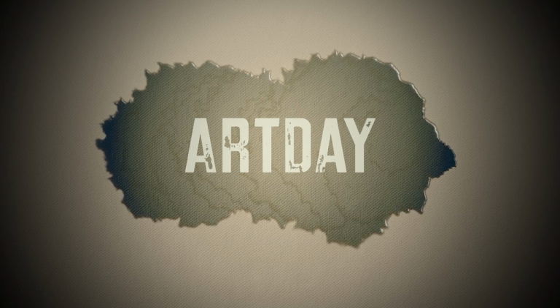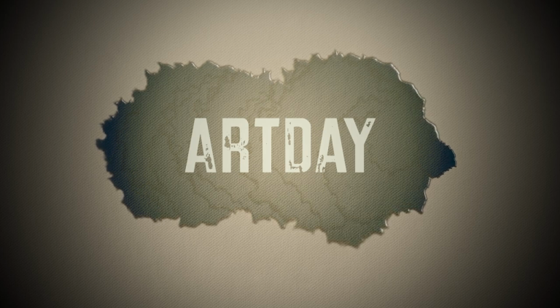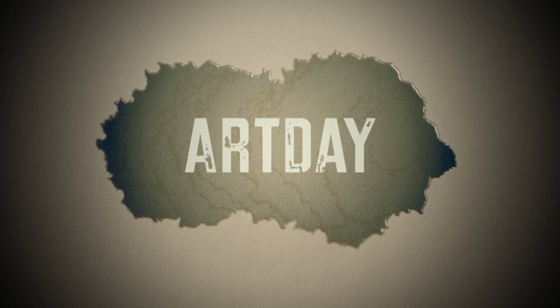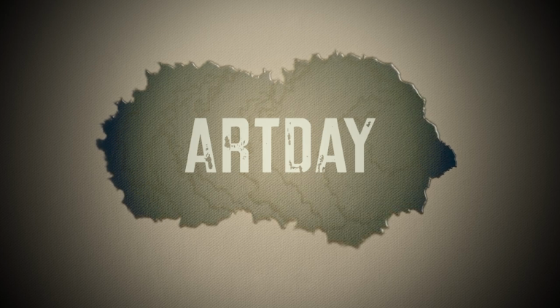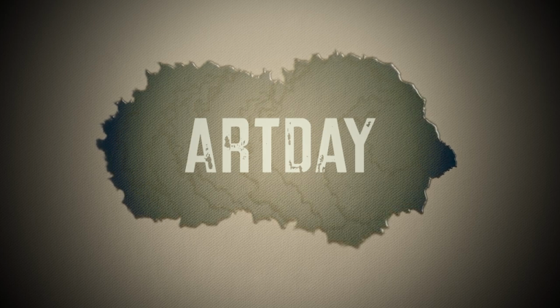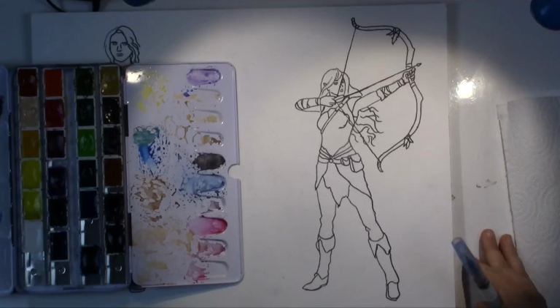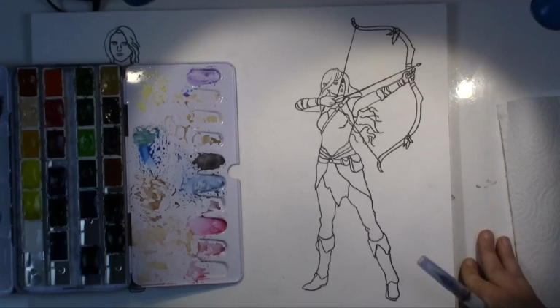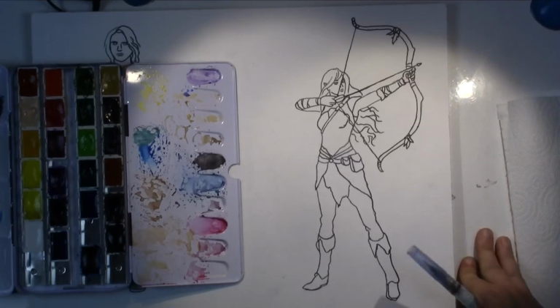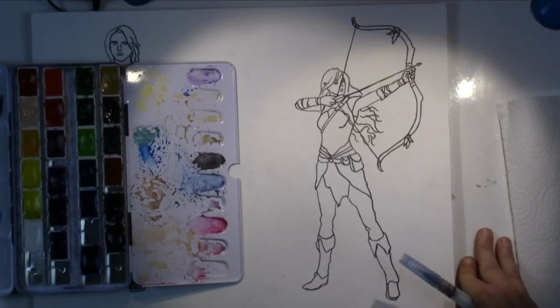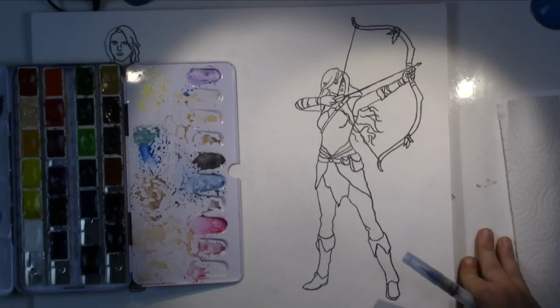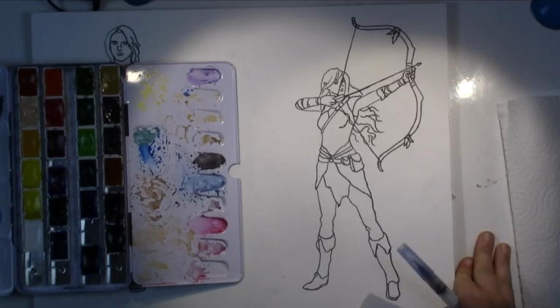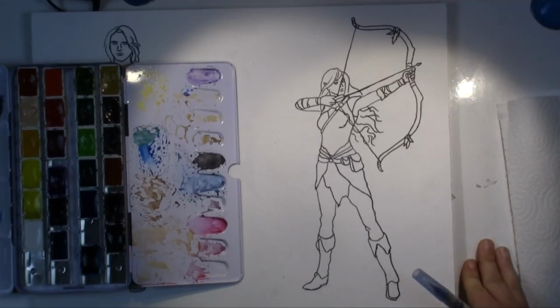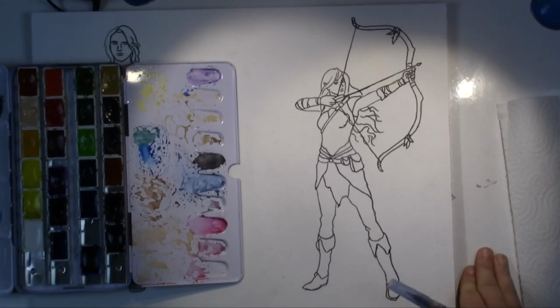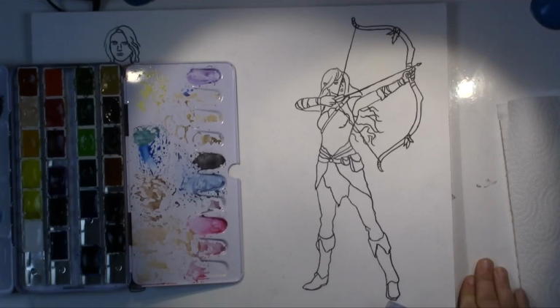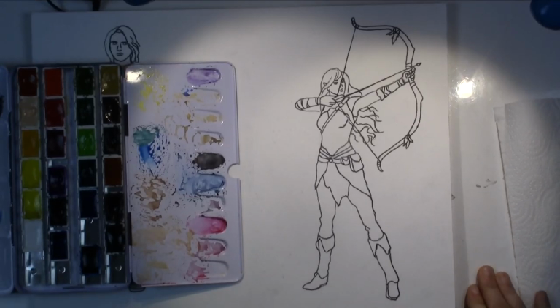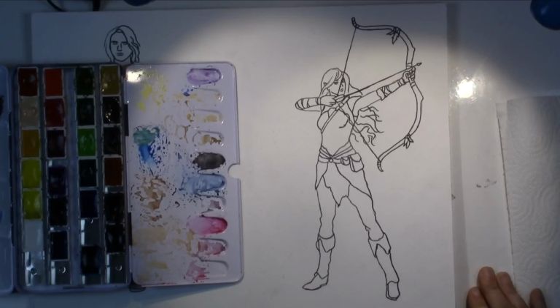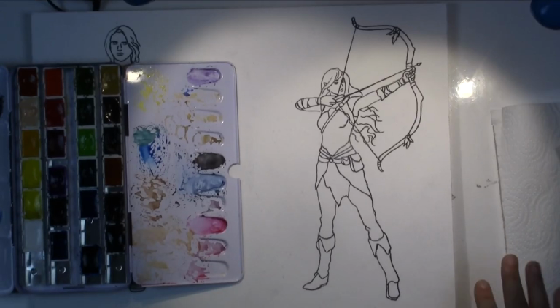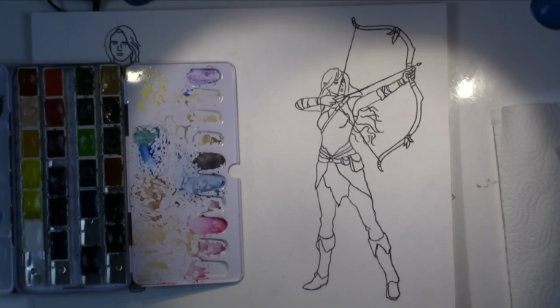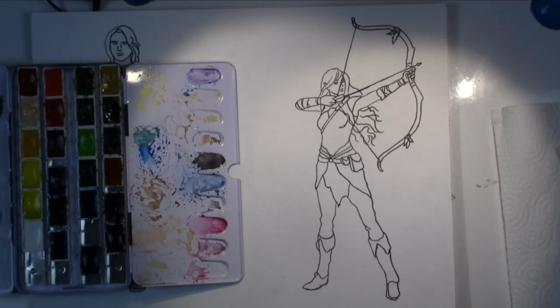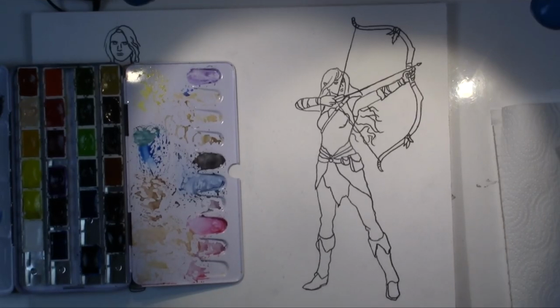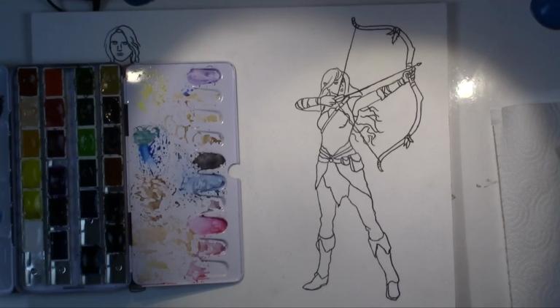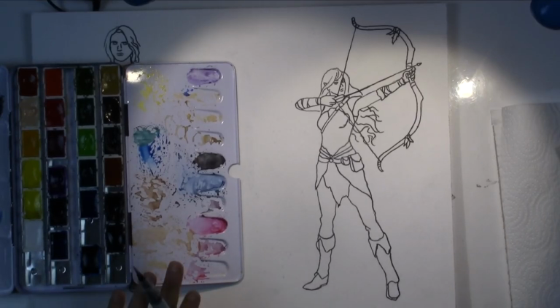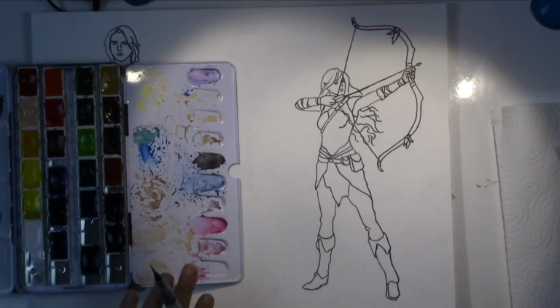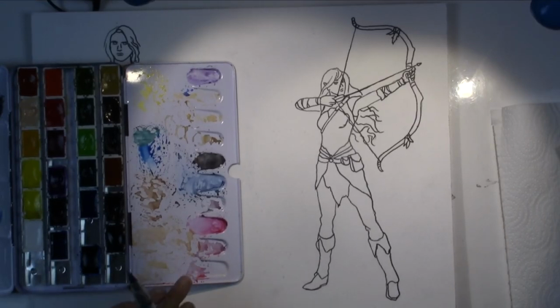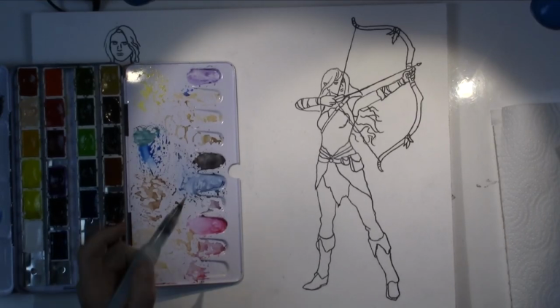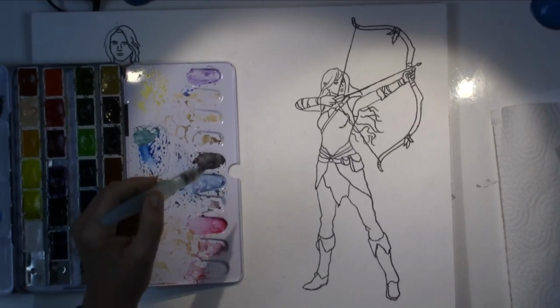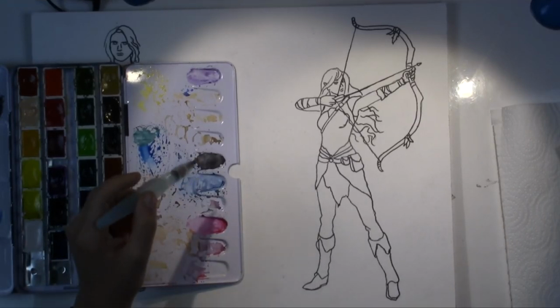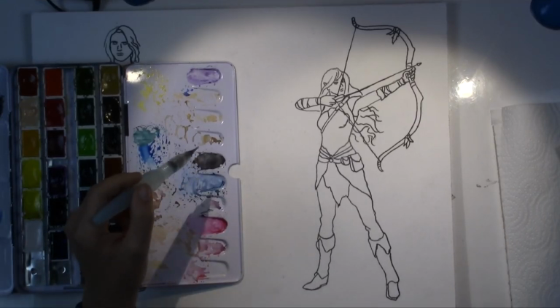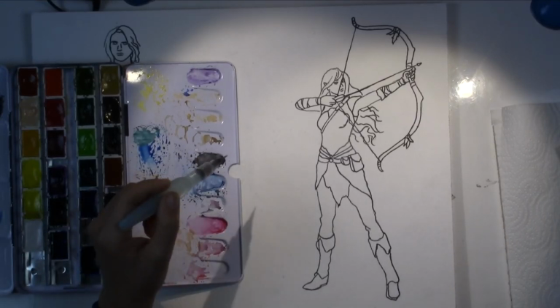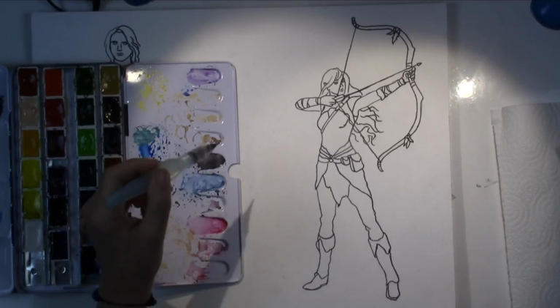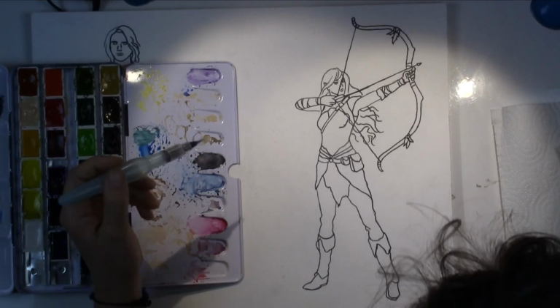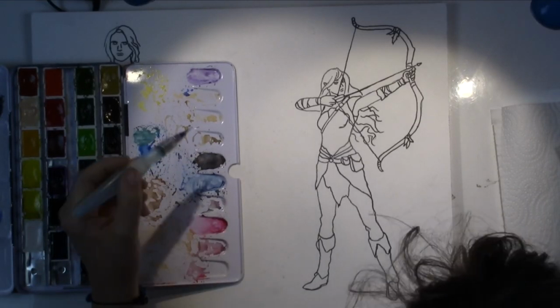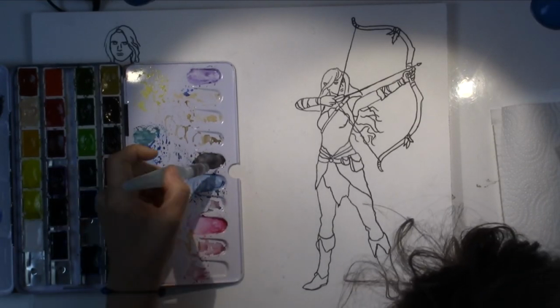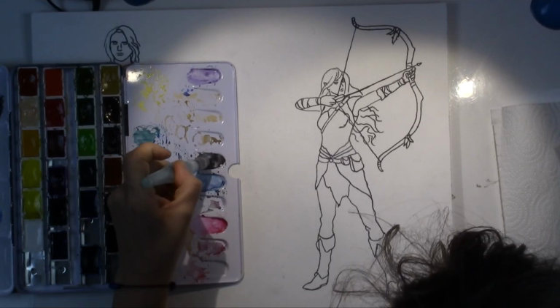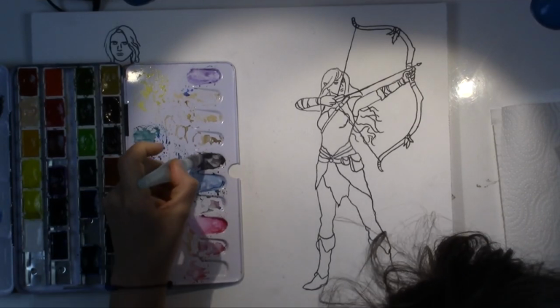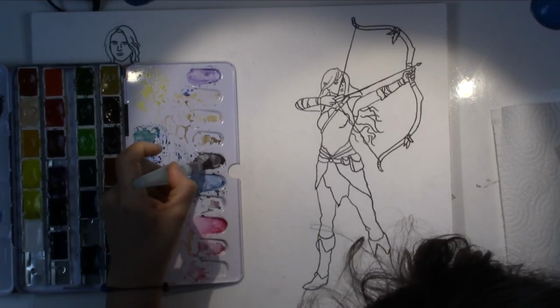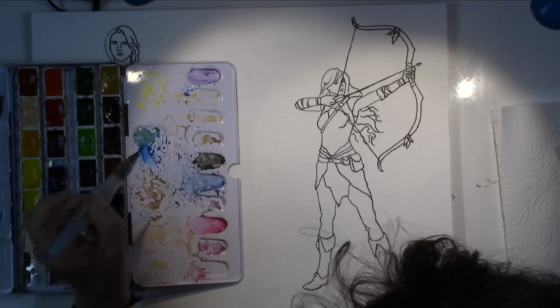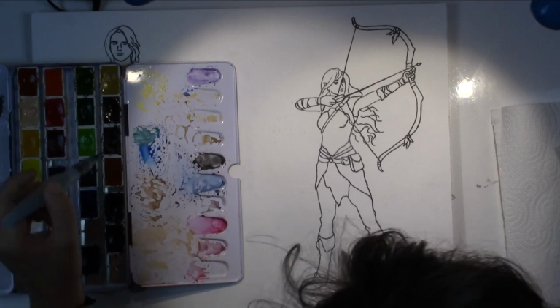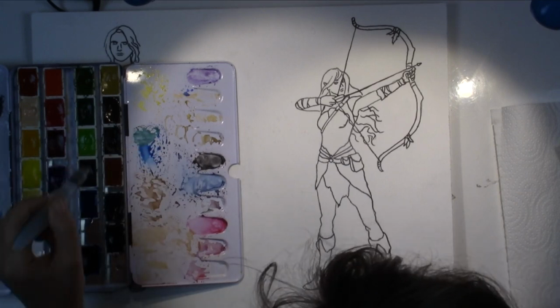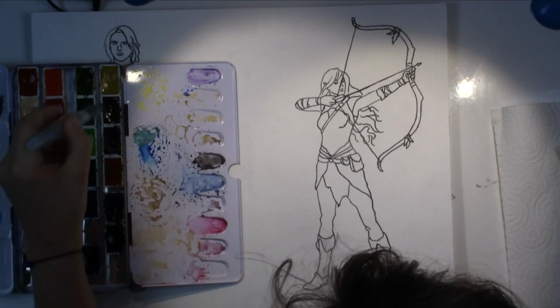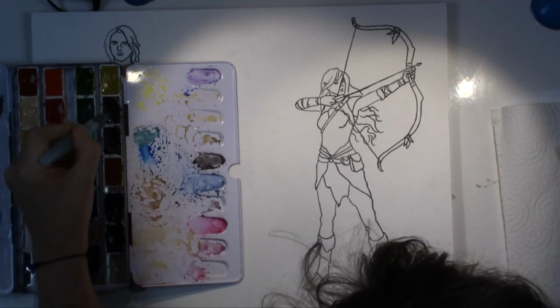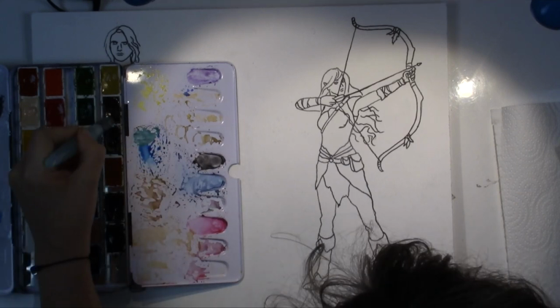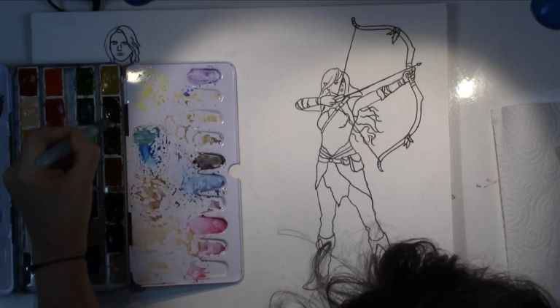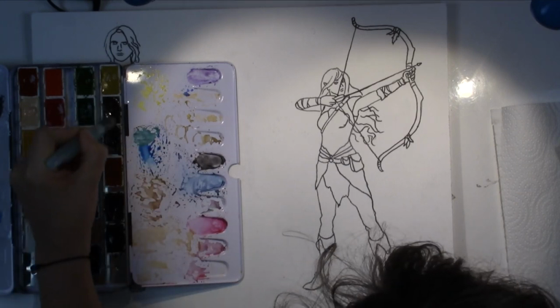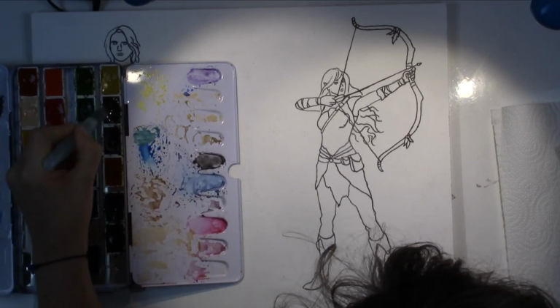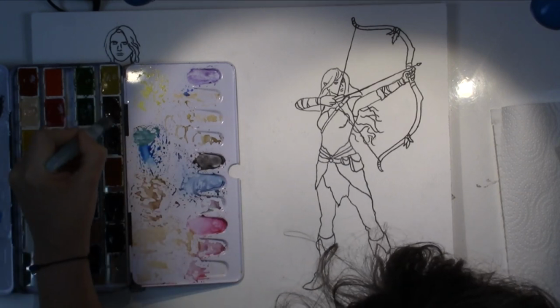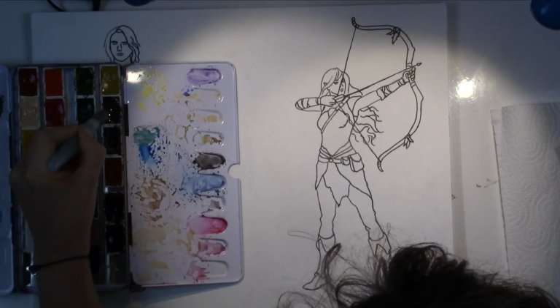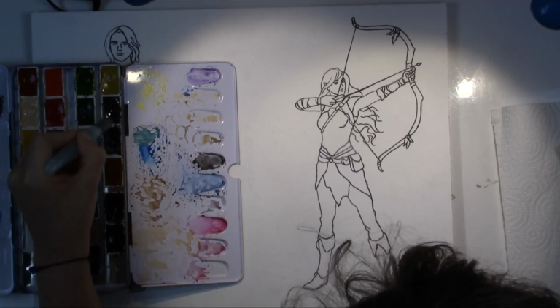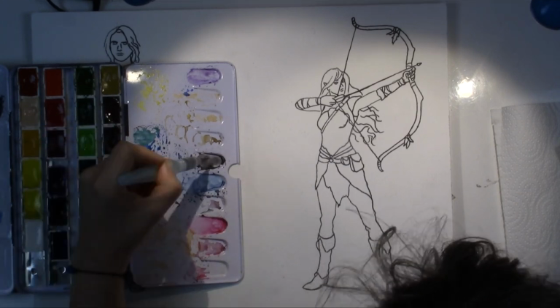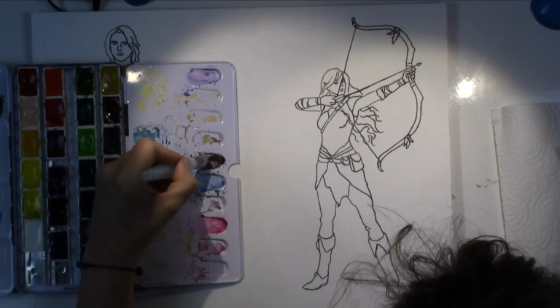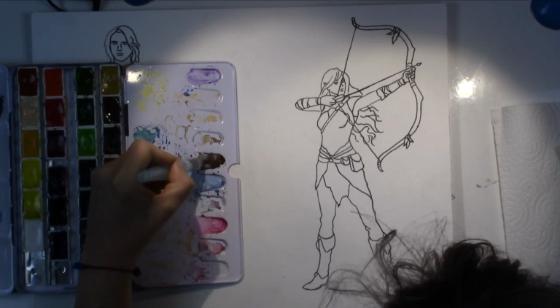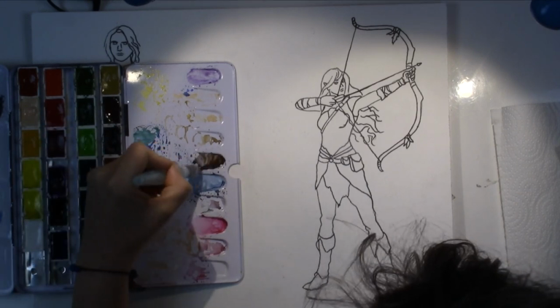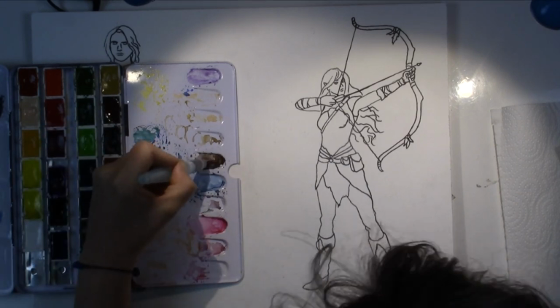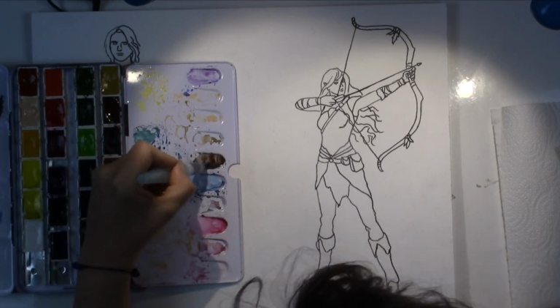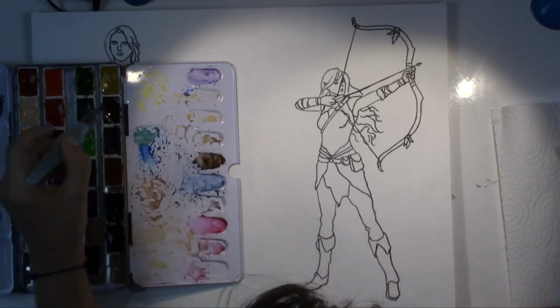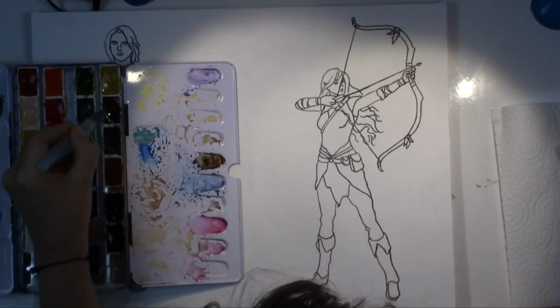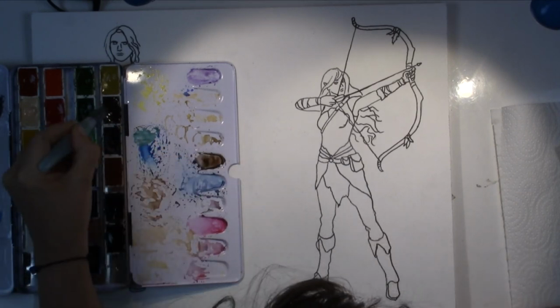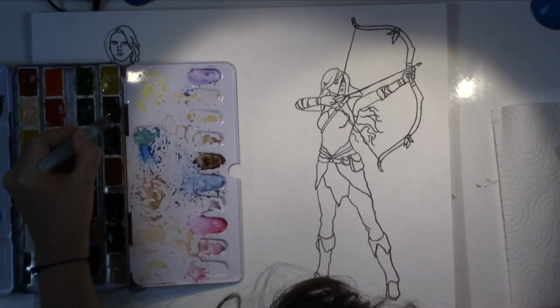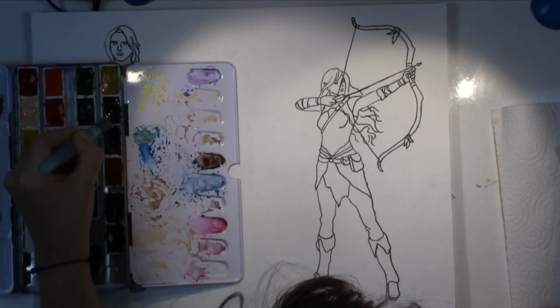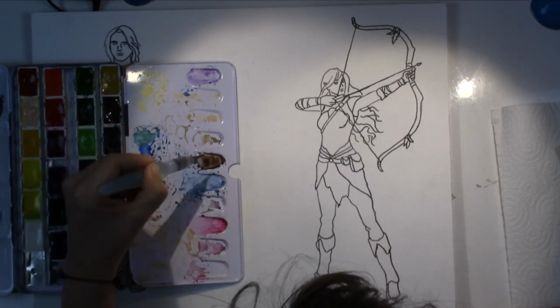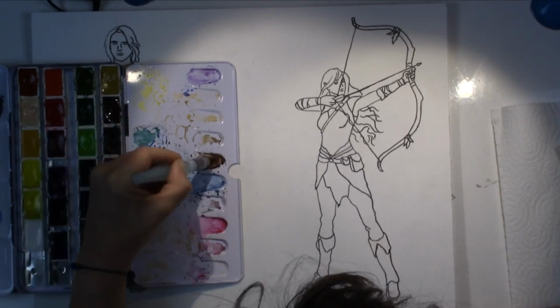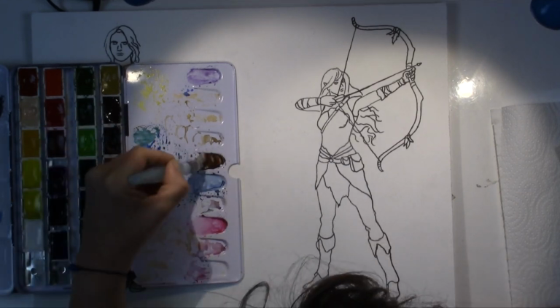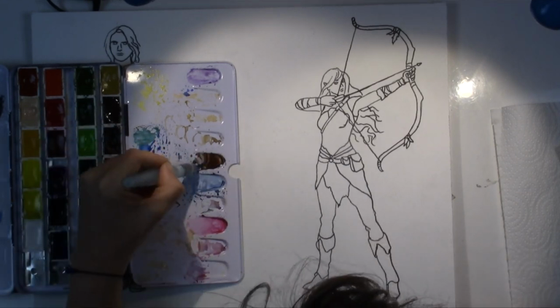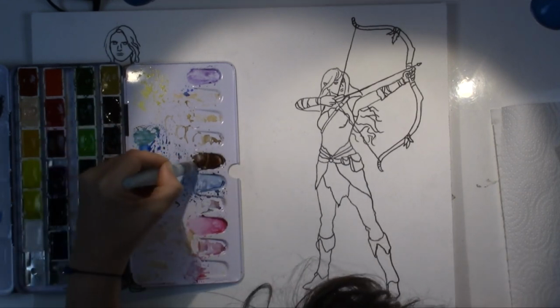Hi everybody! Happy Monday! Welcome to Art Day! Time to do some fantasy painting.